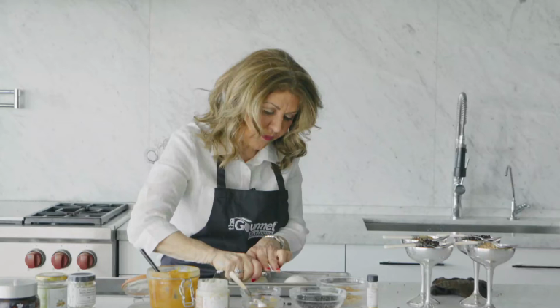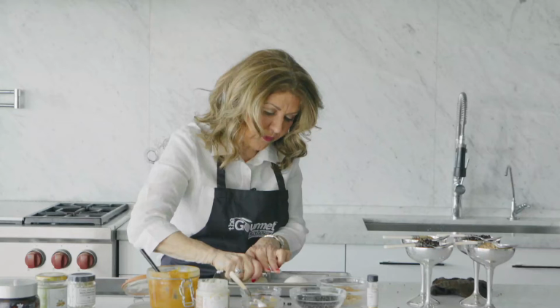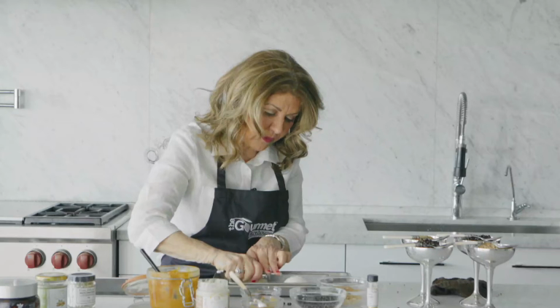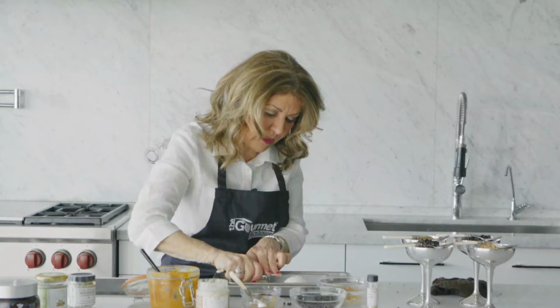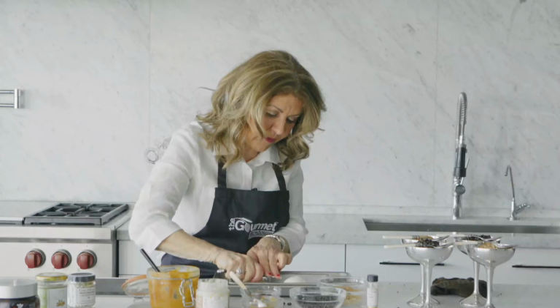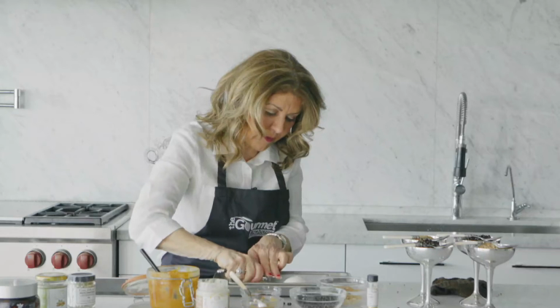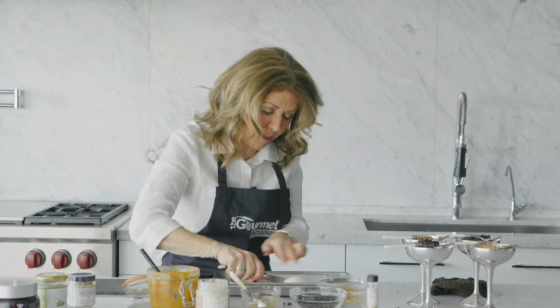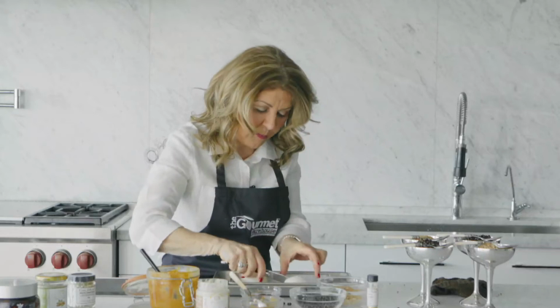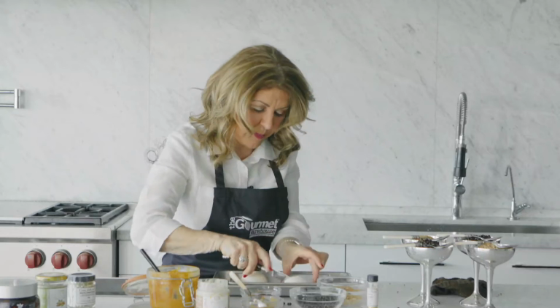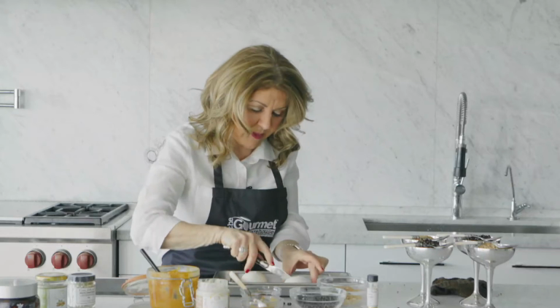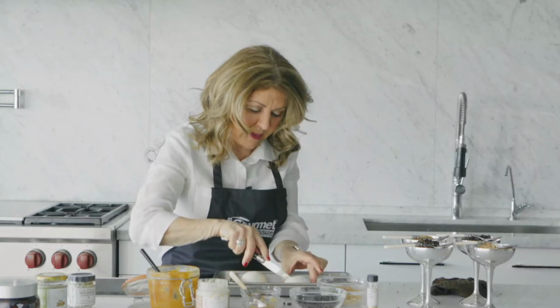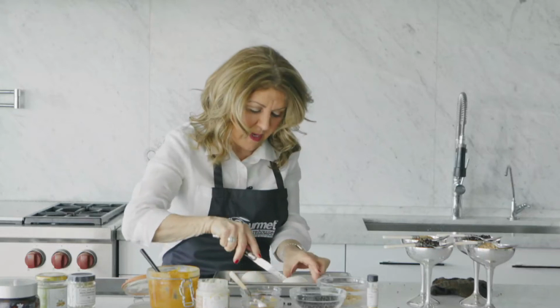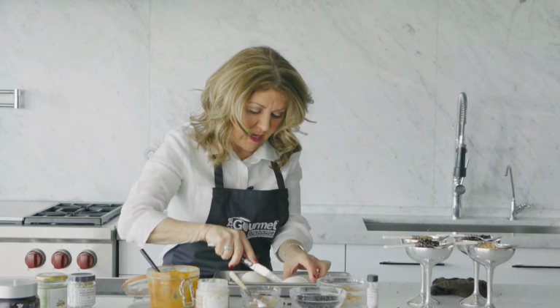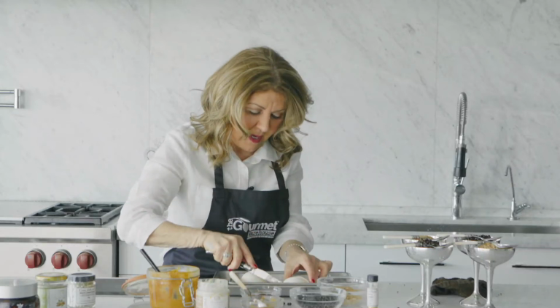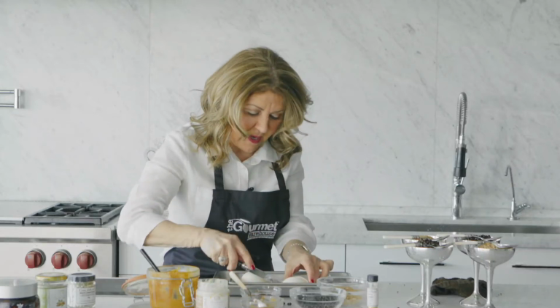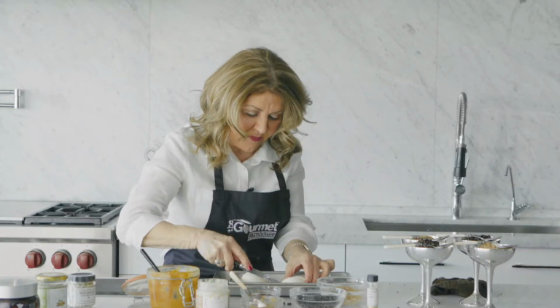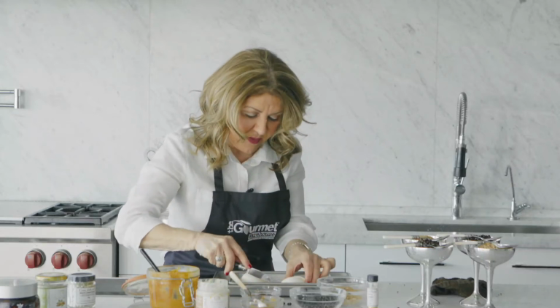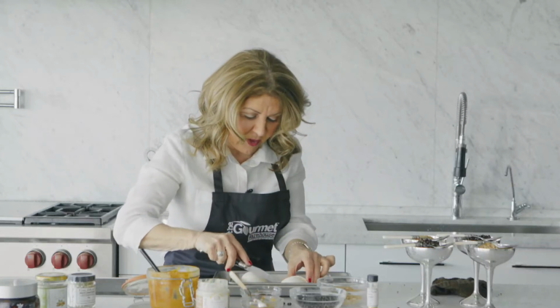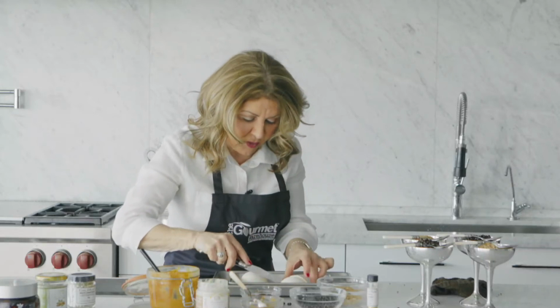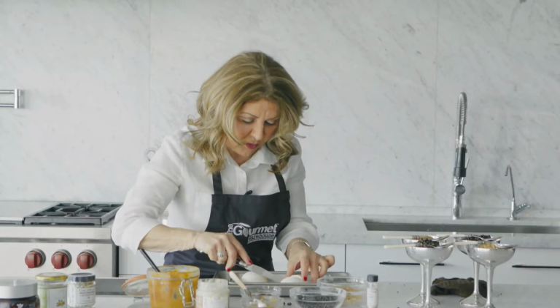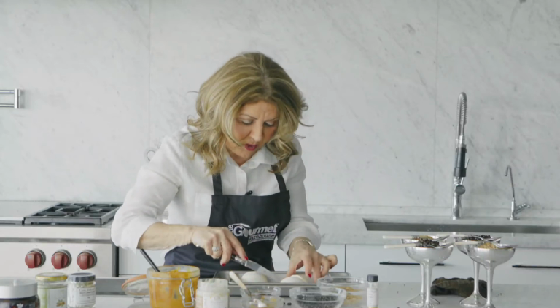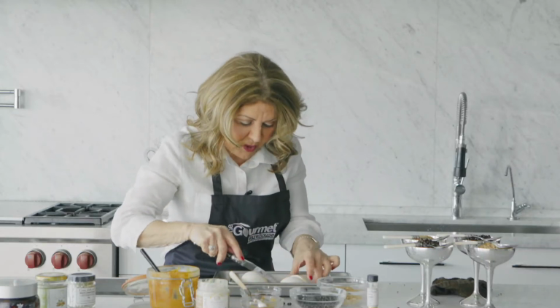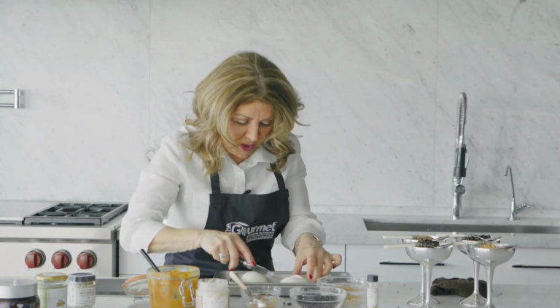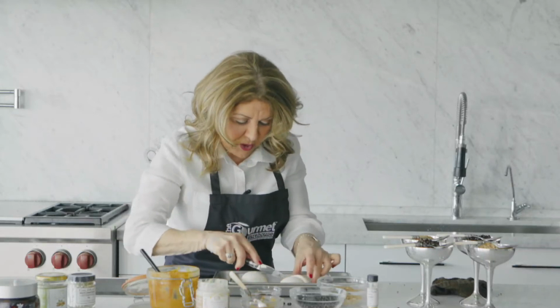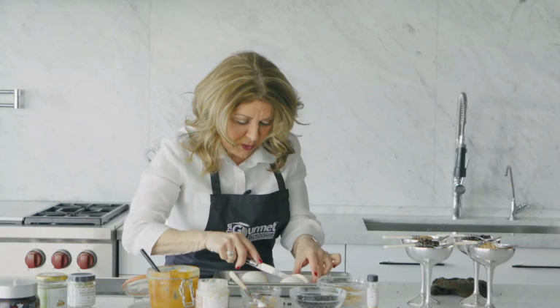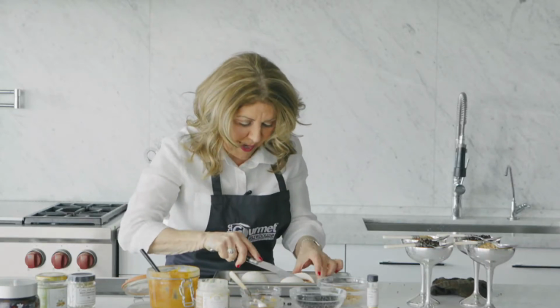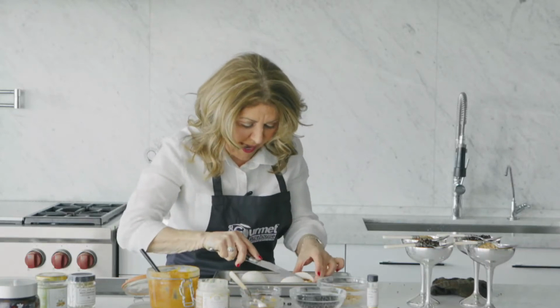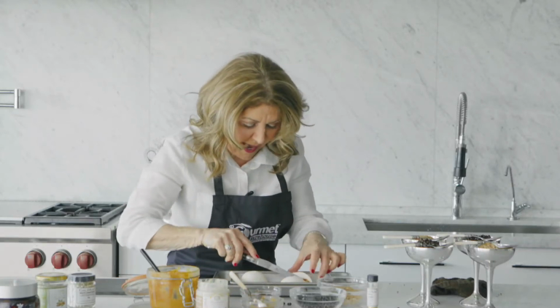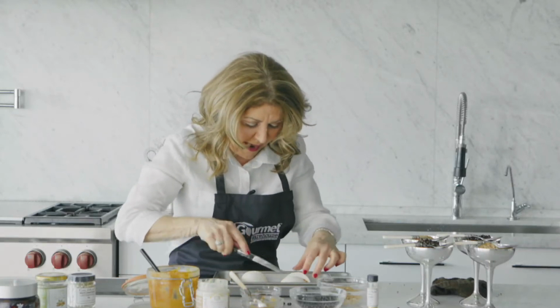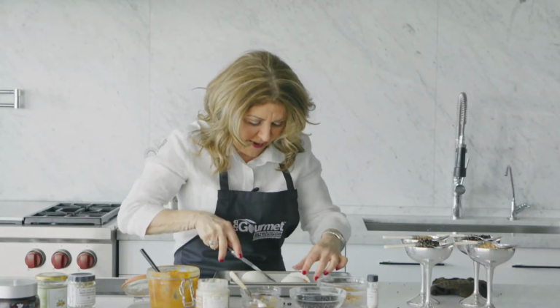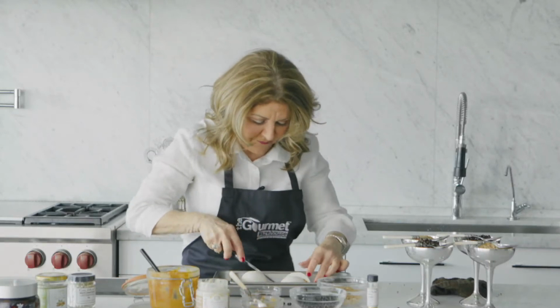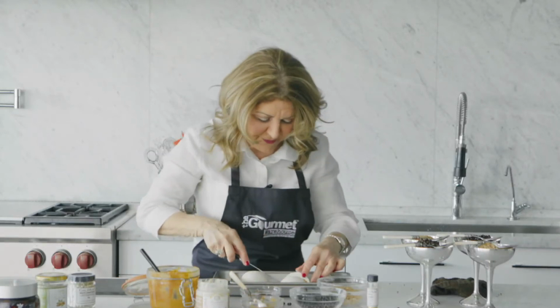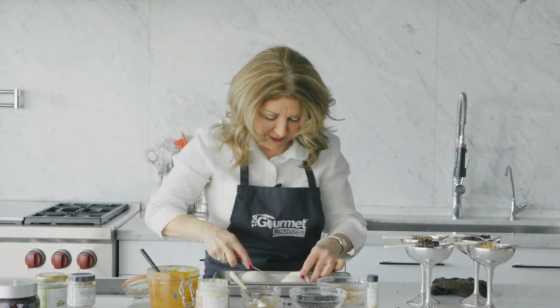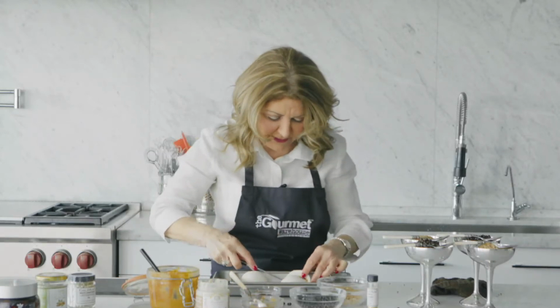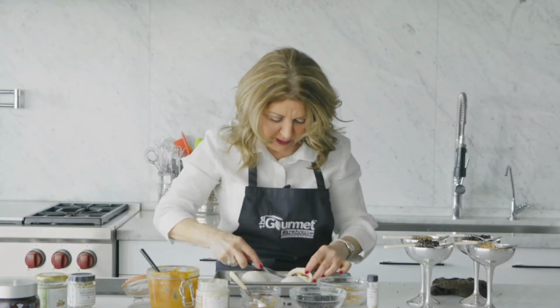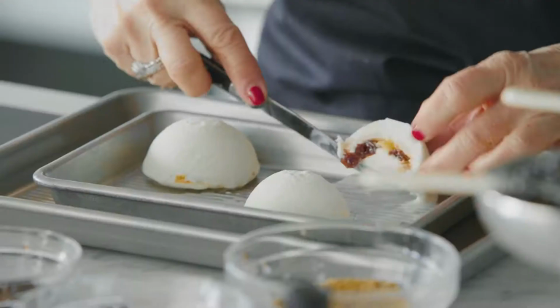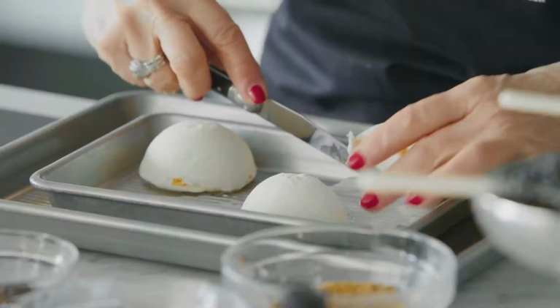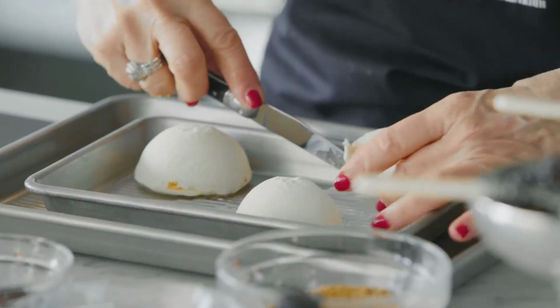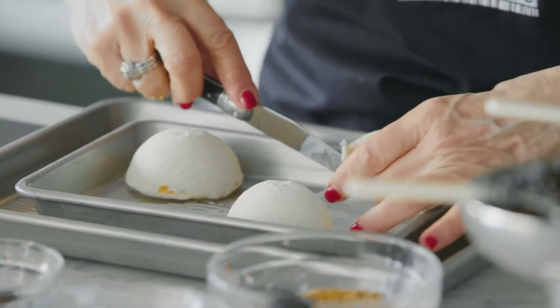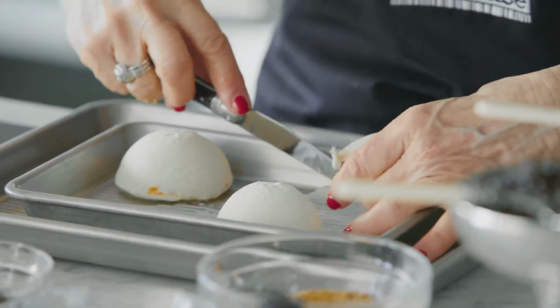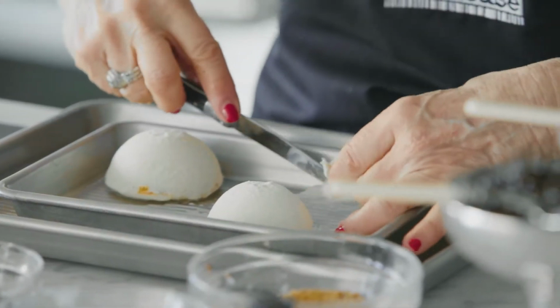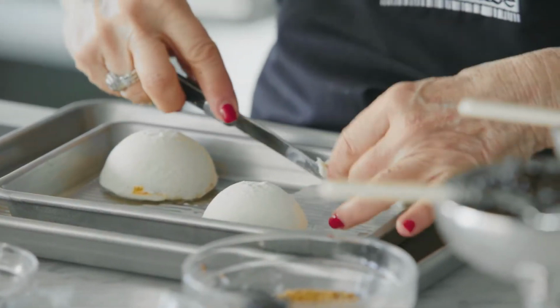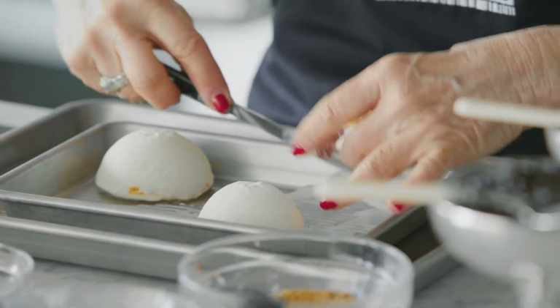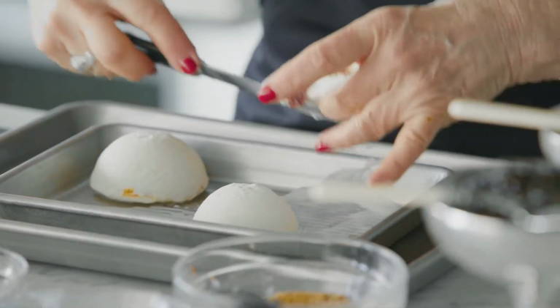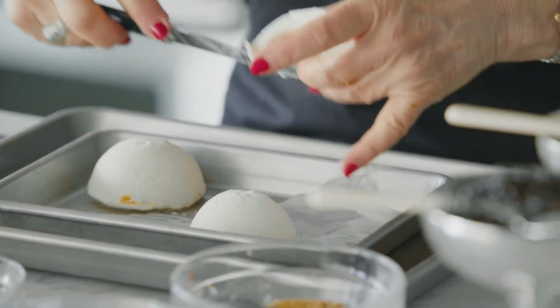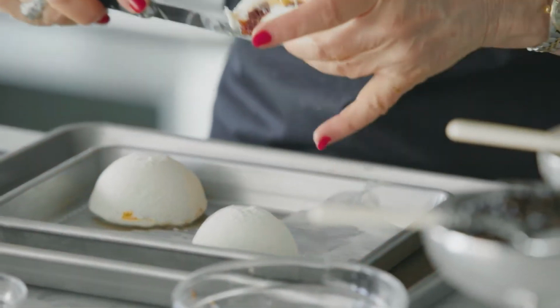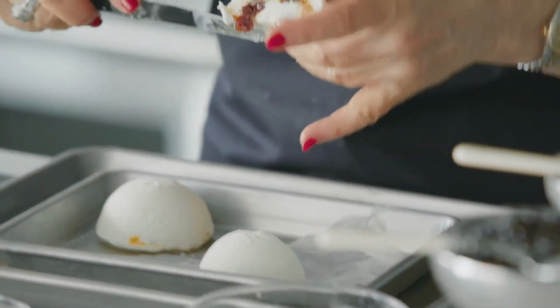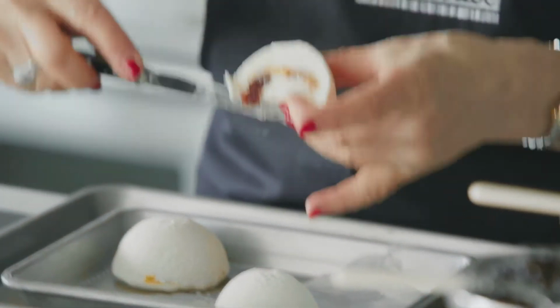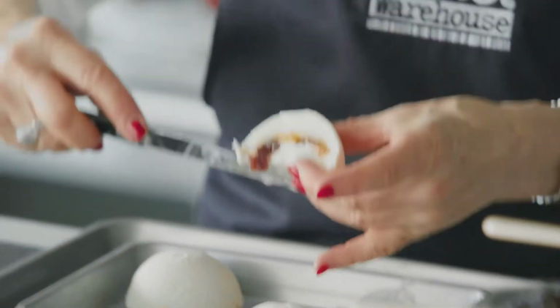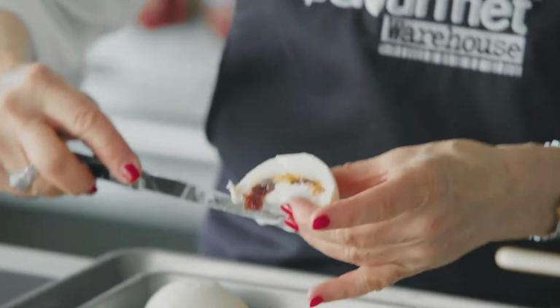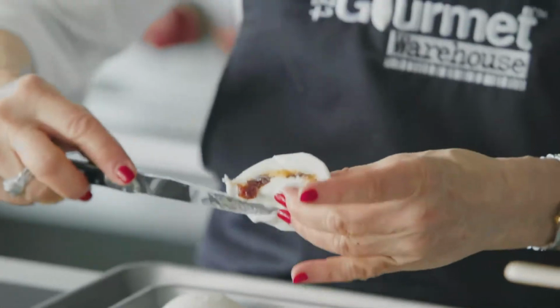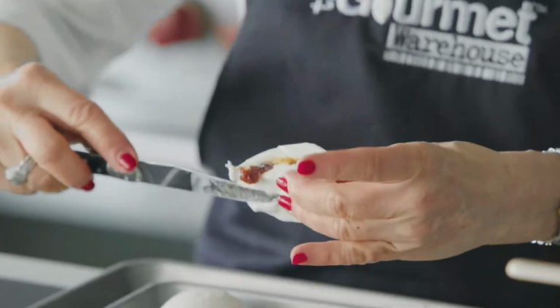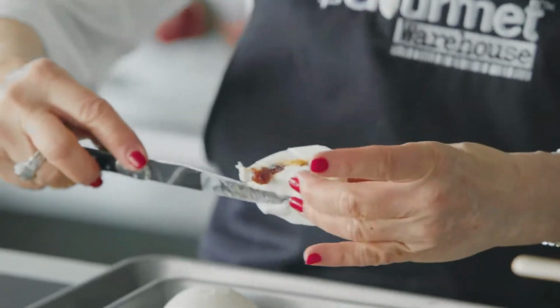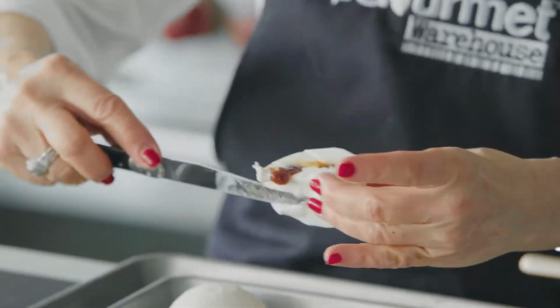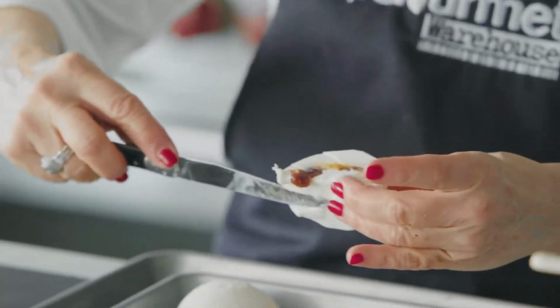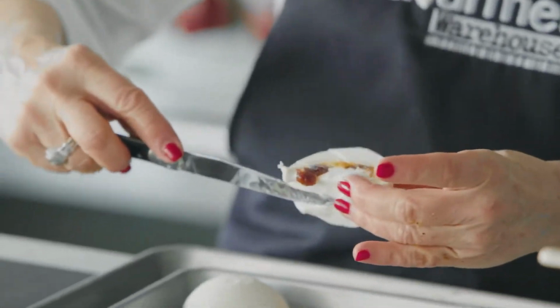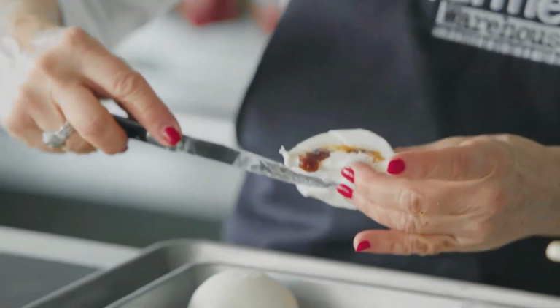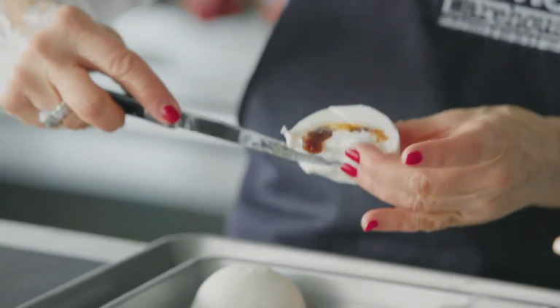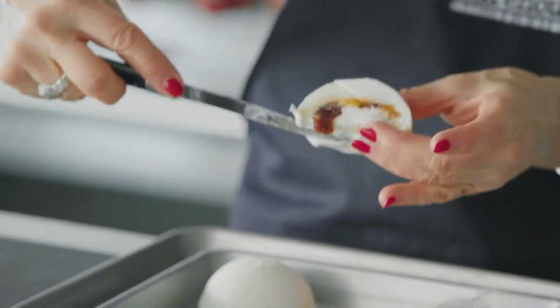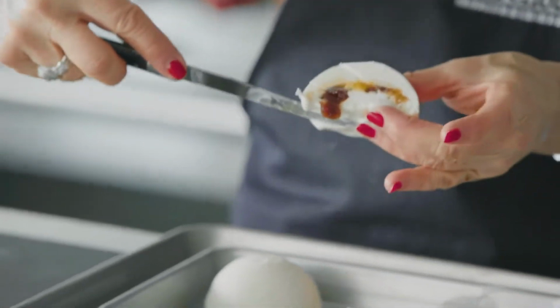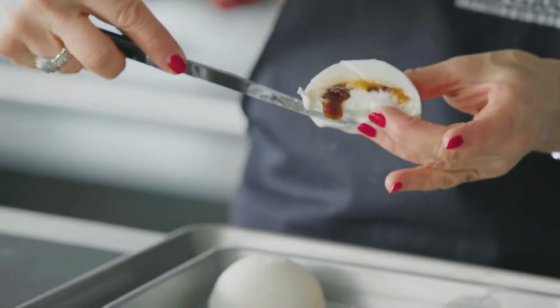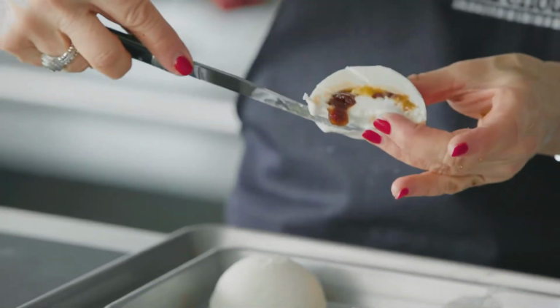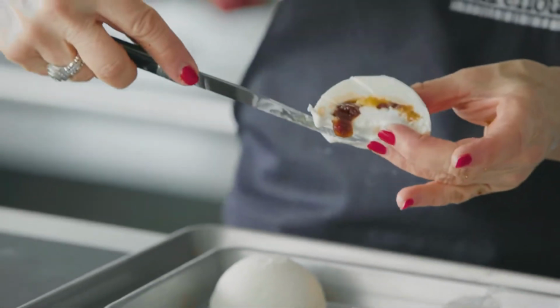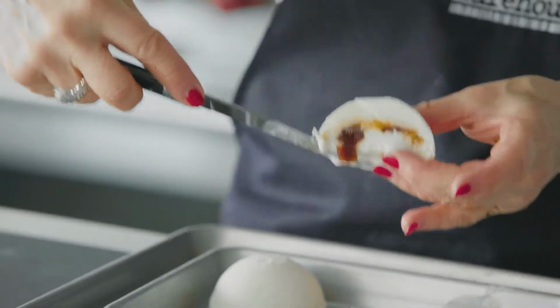Cut them open, and there you have the little surprise in the center. Look how nice that is.